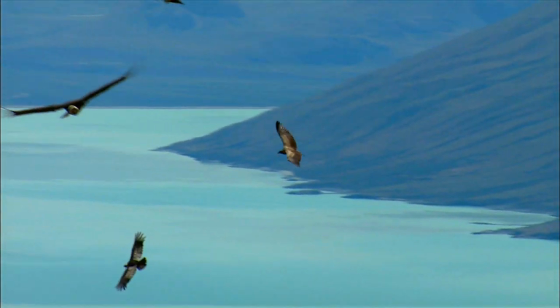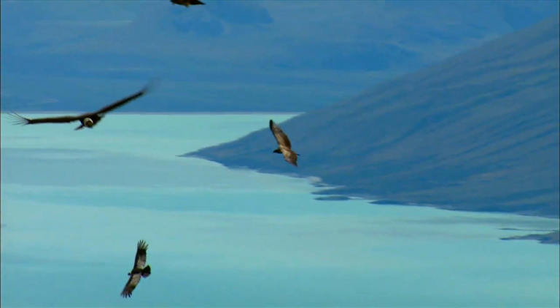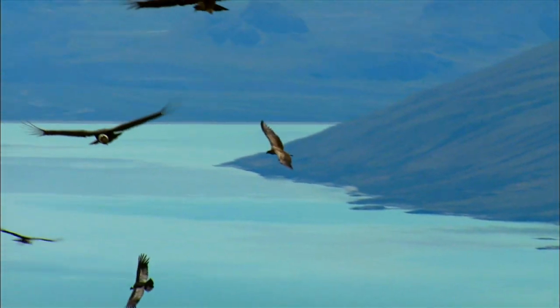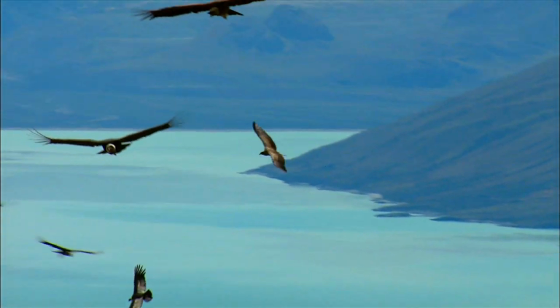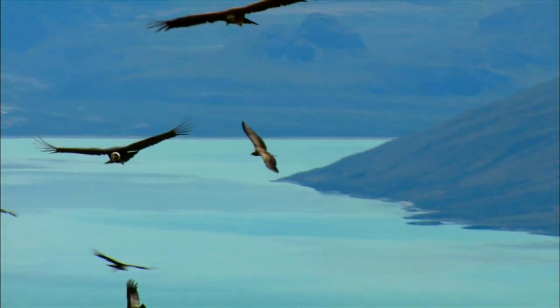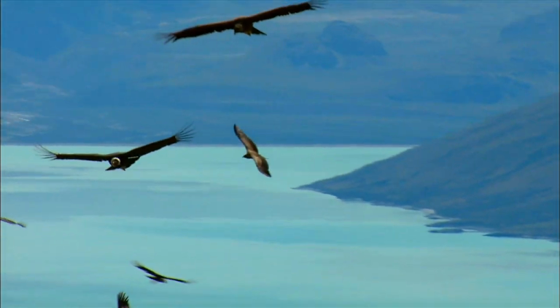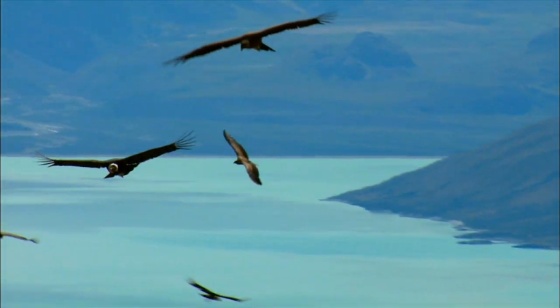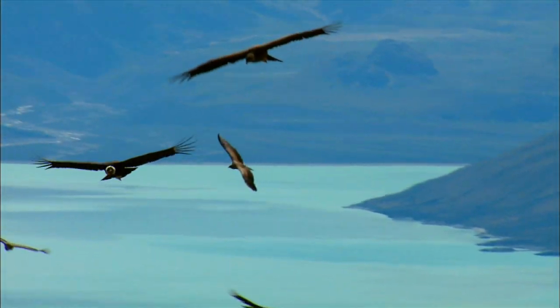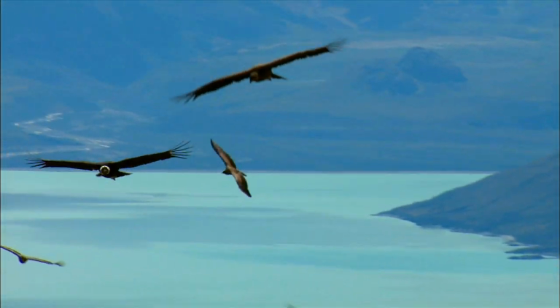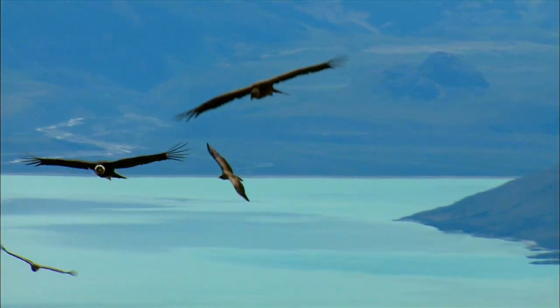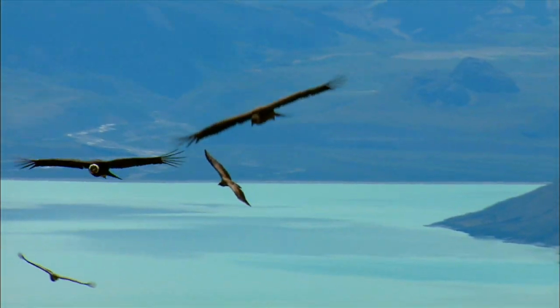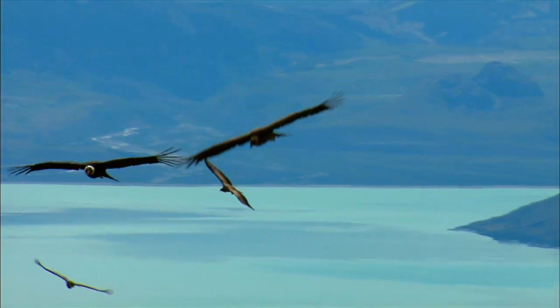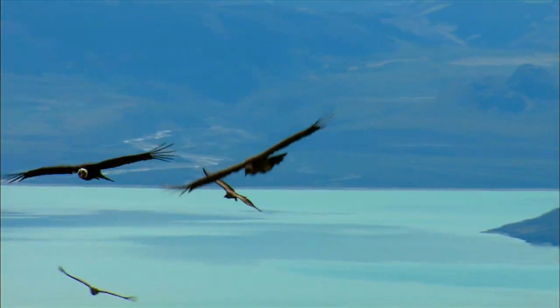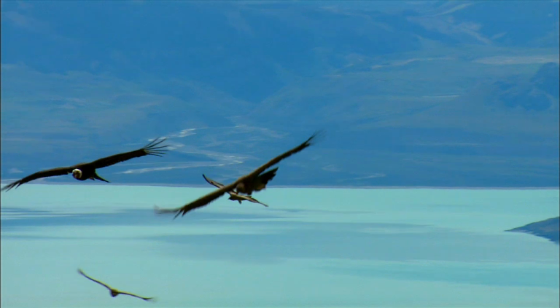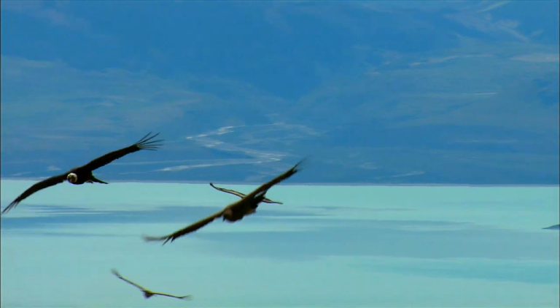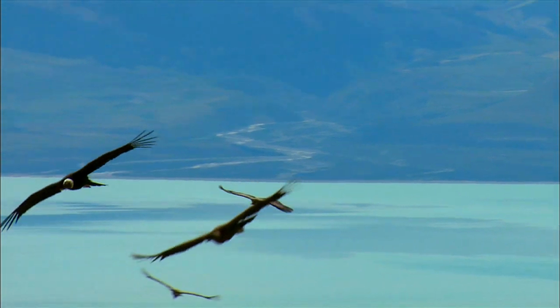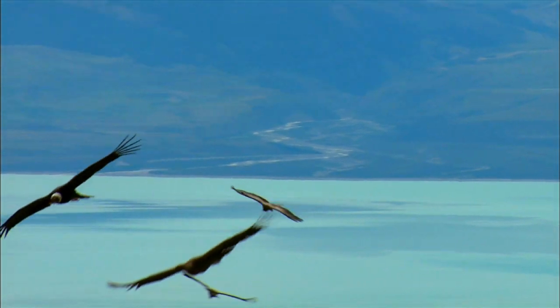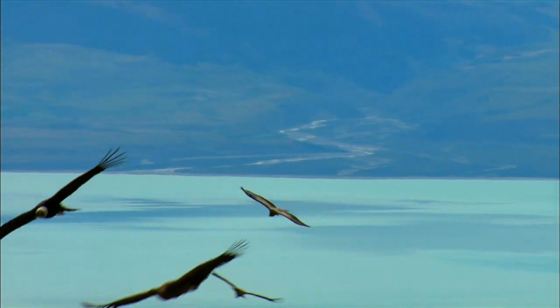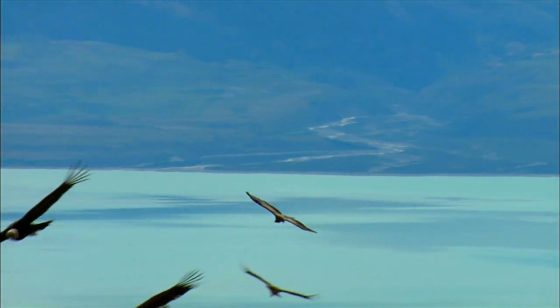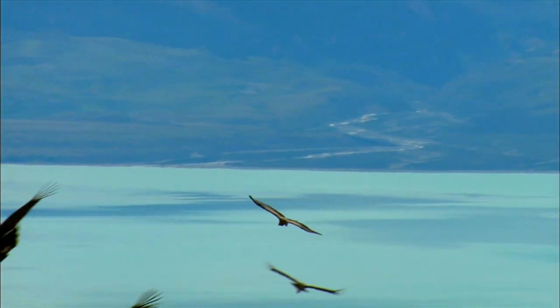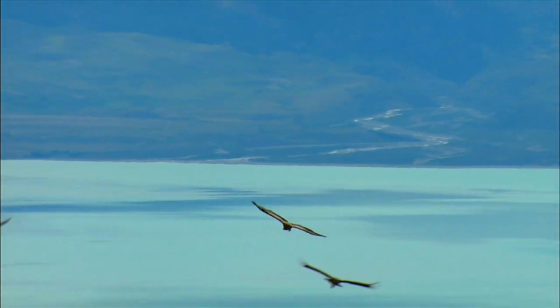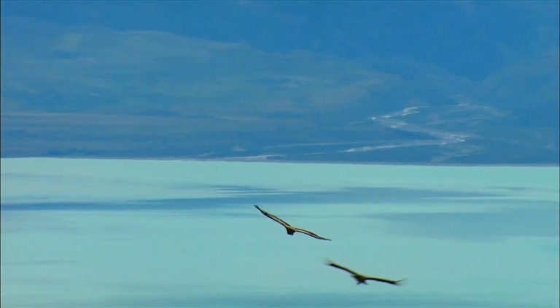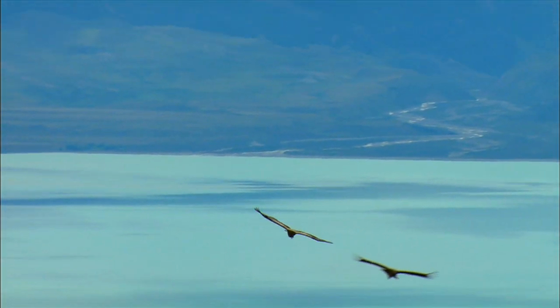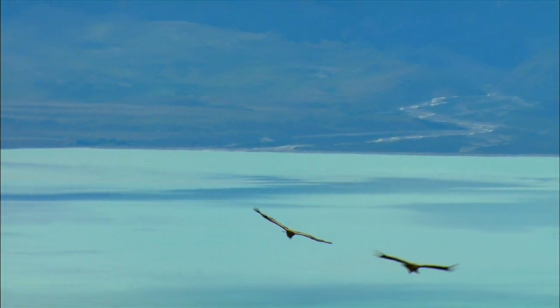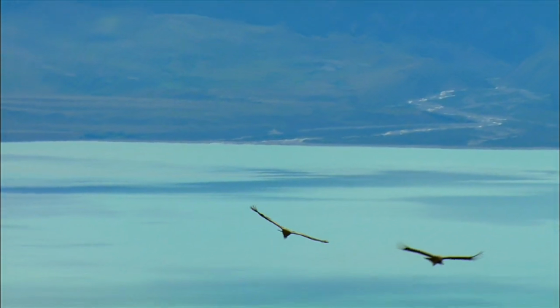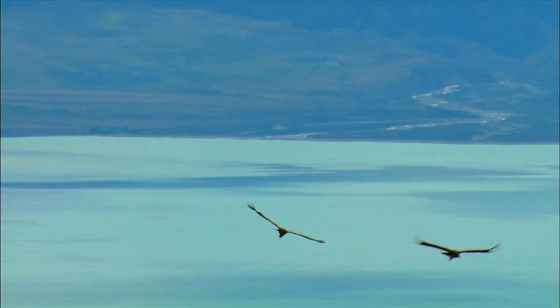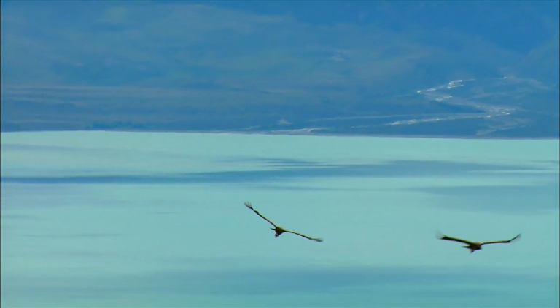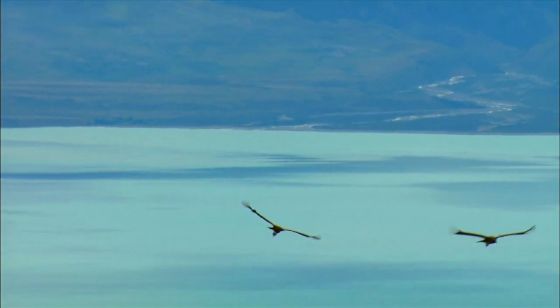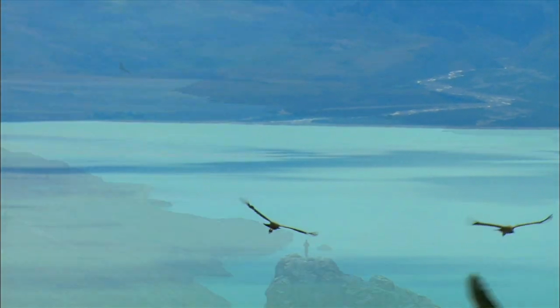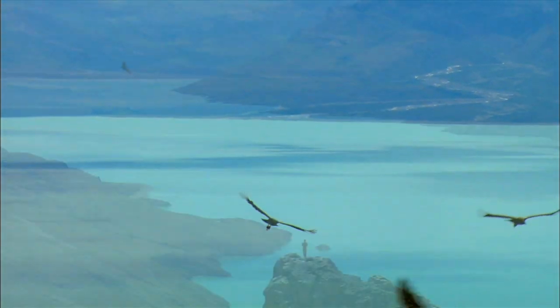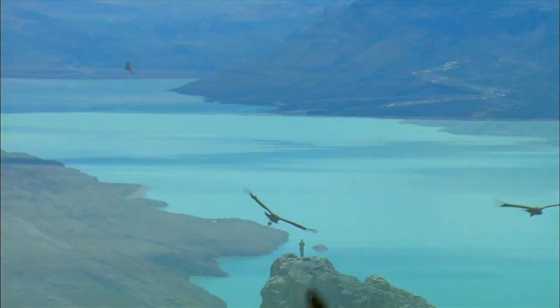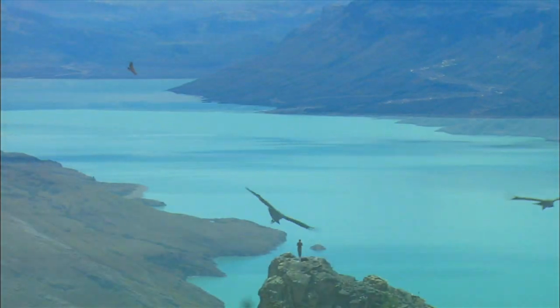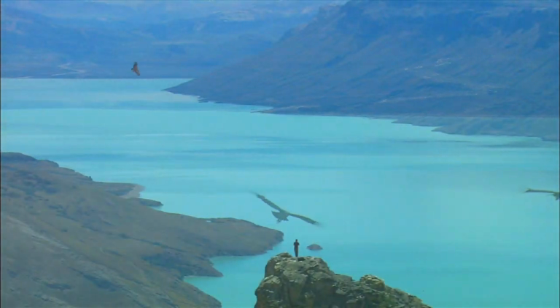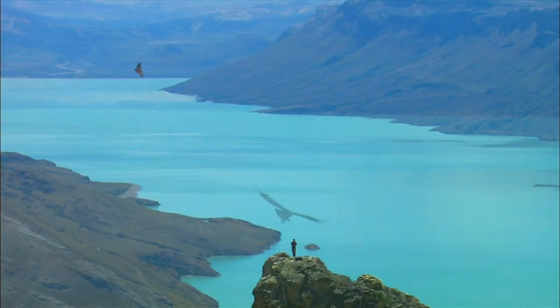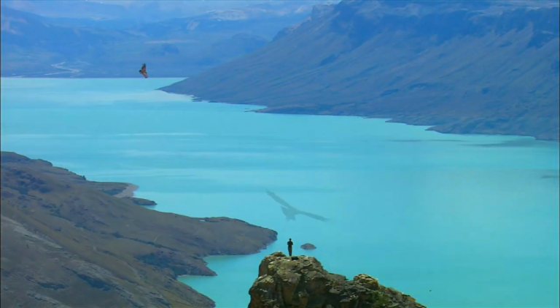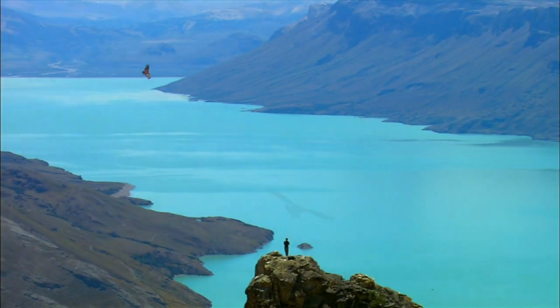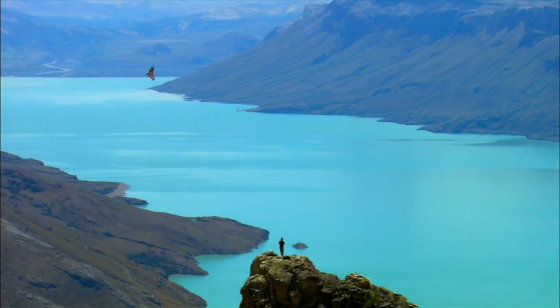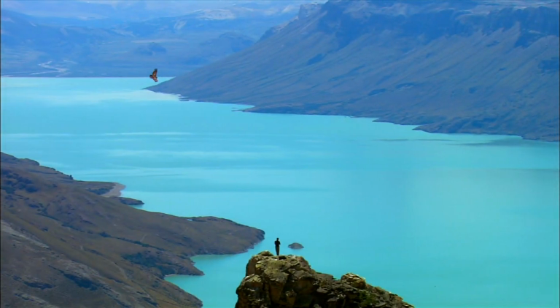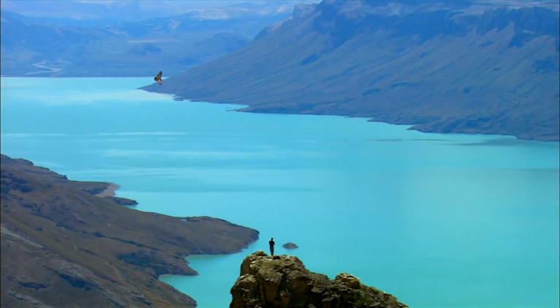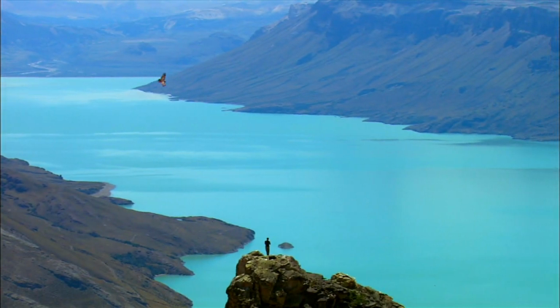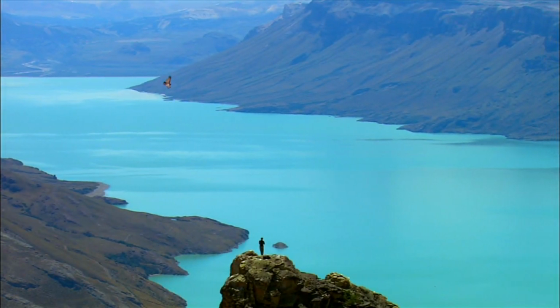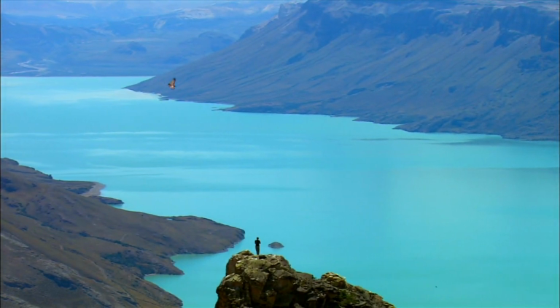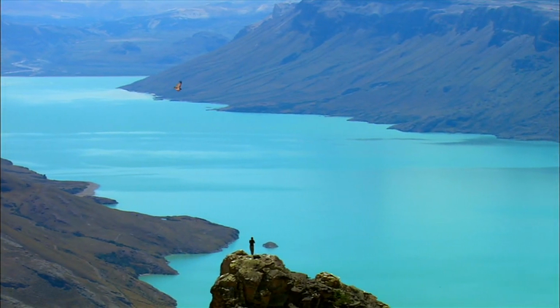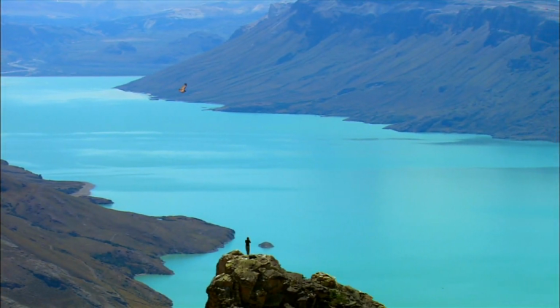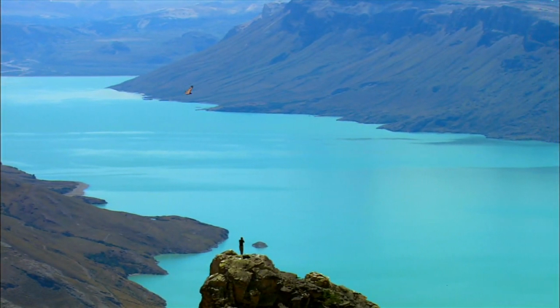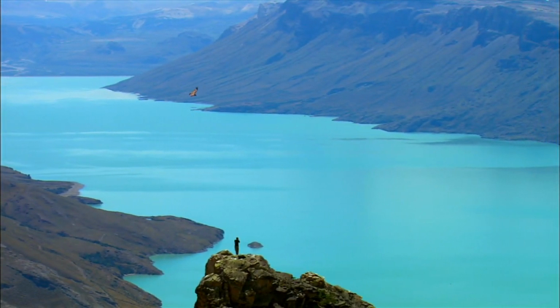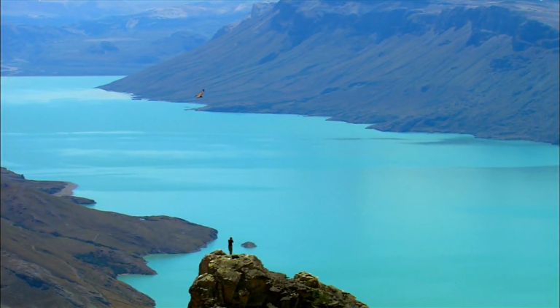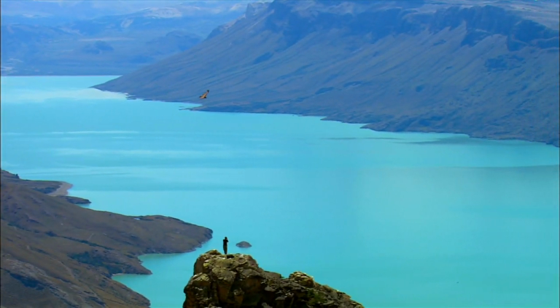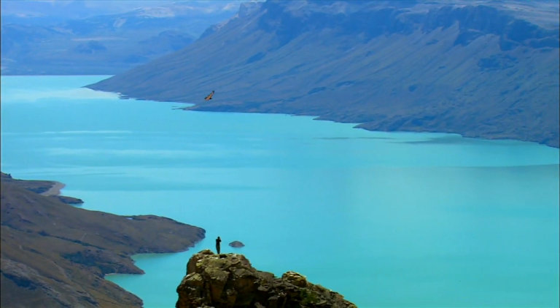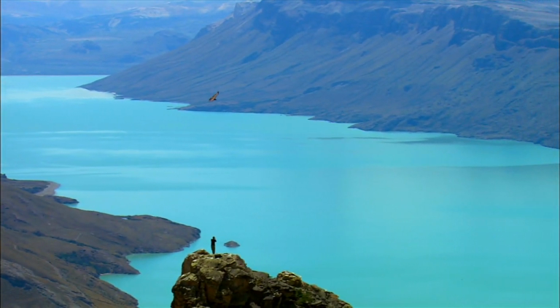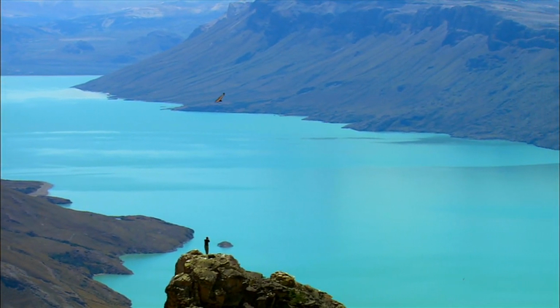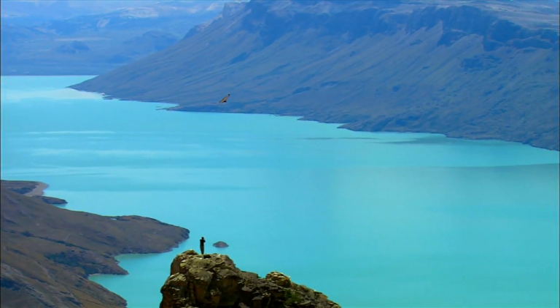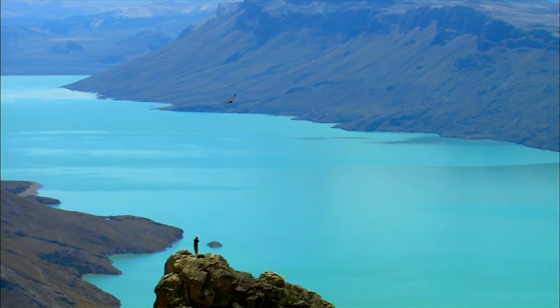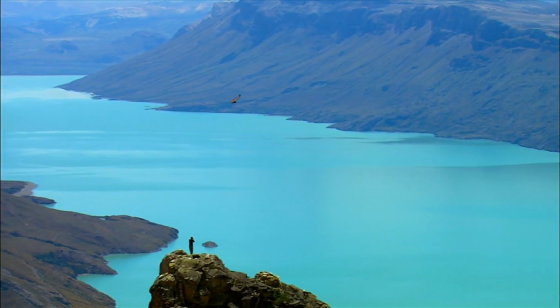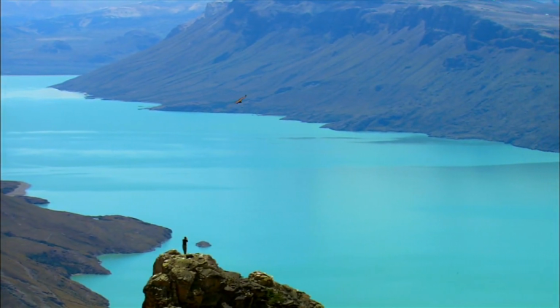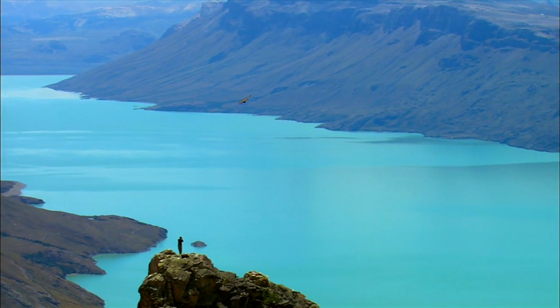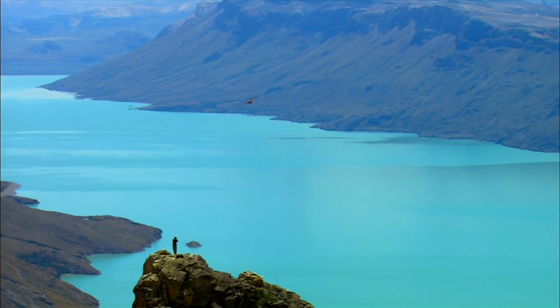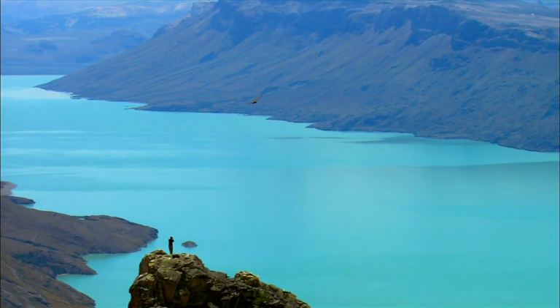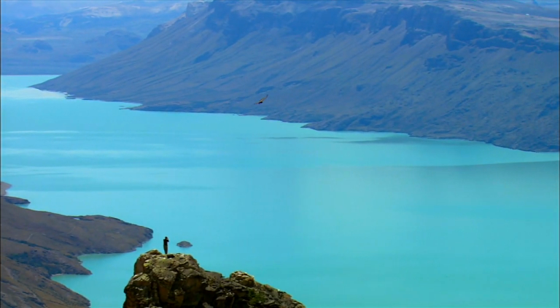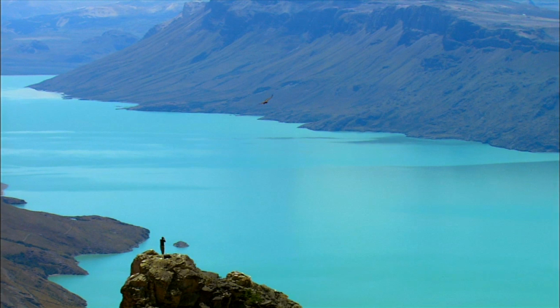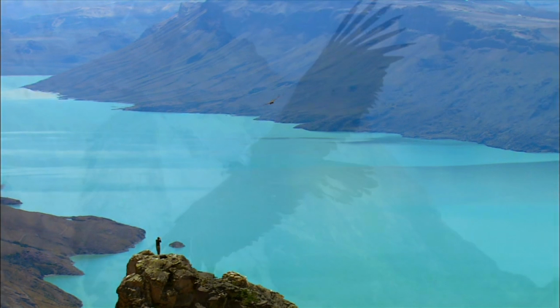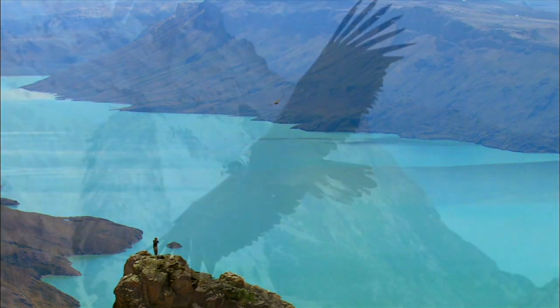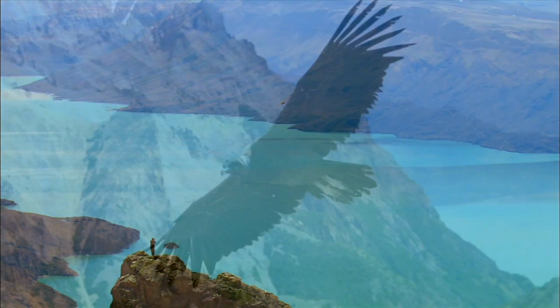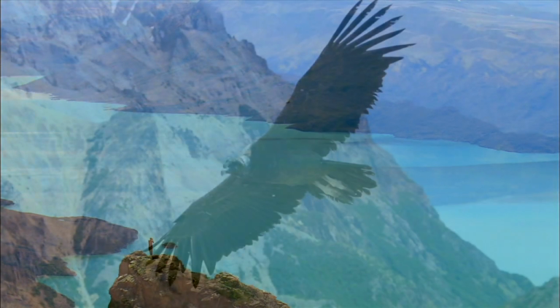These birds are really built for these highlands and they just are amazing when you watch them soar right above you.